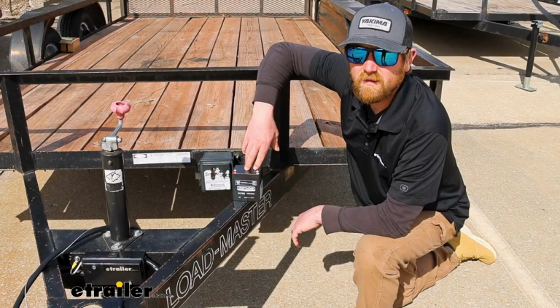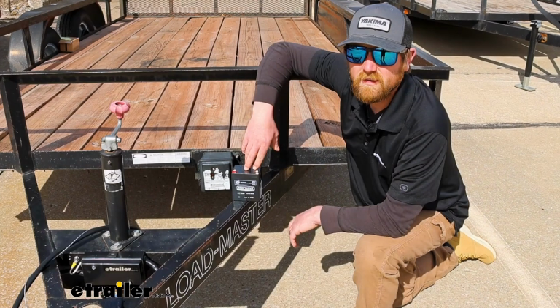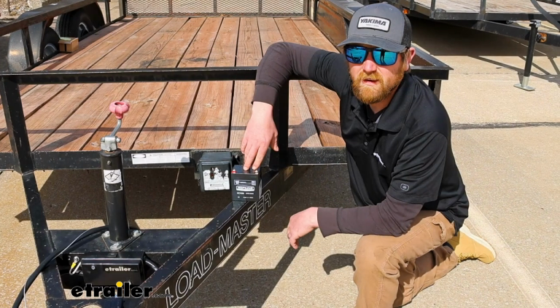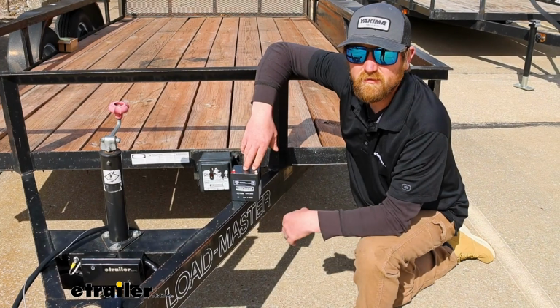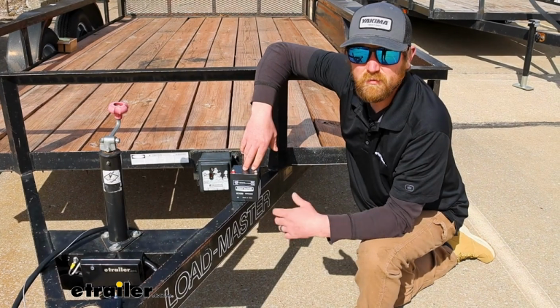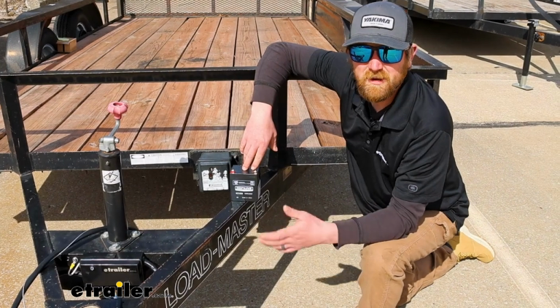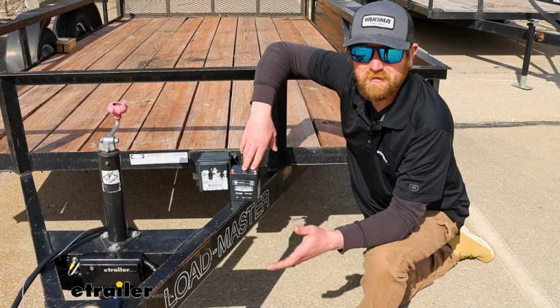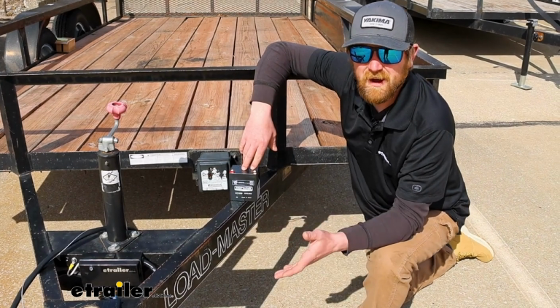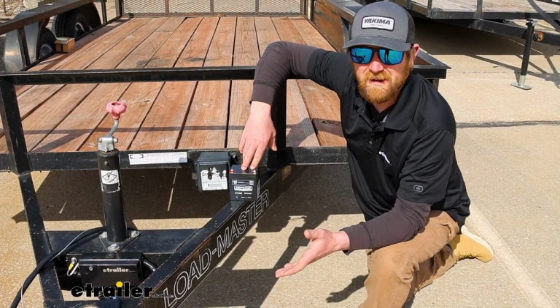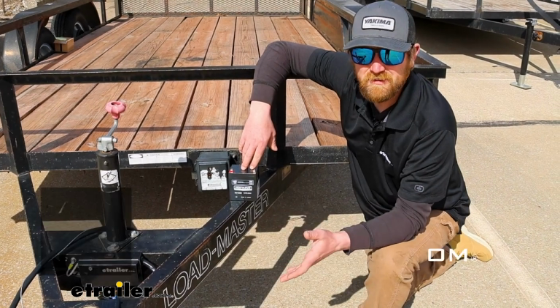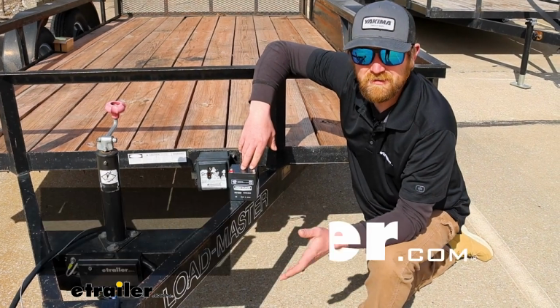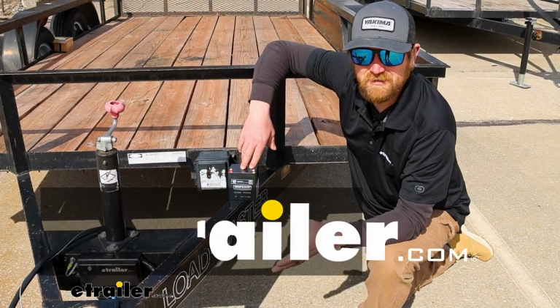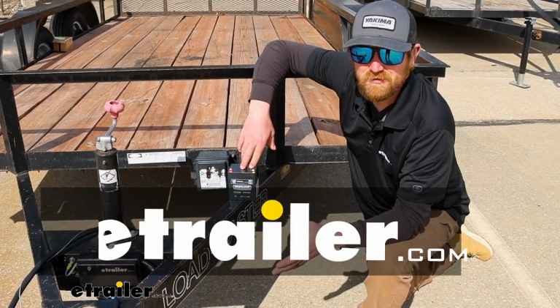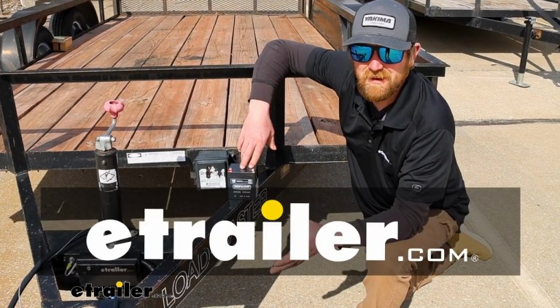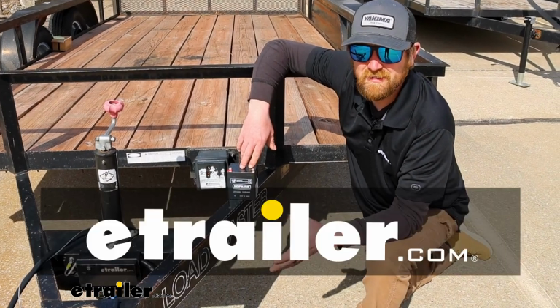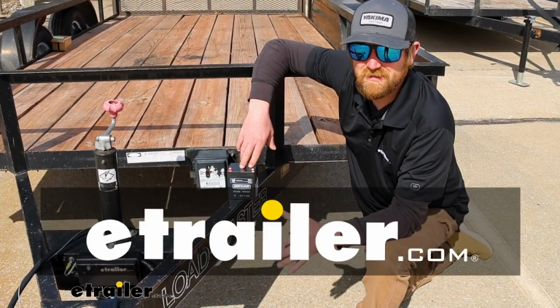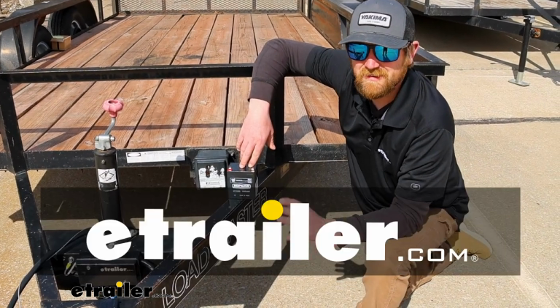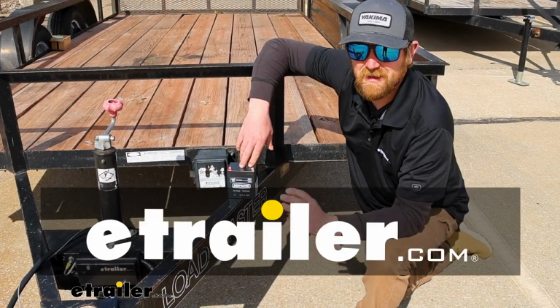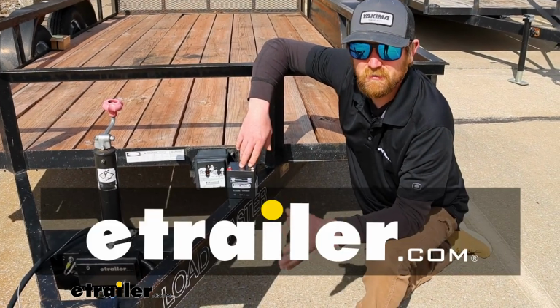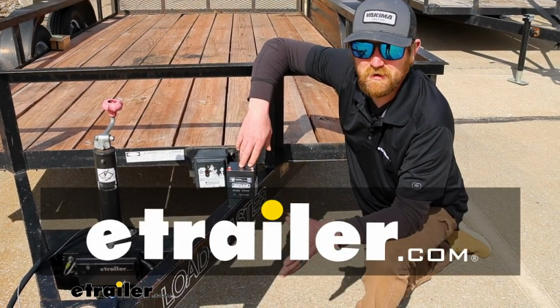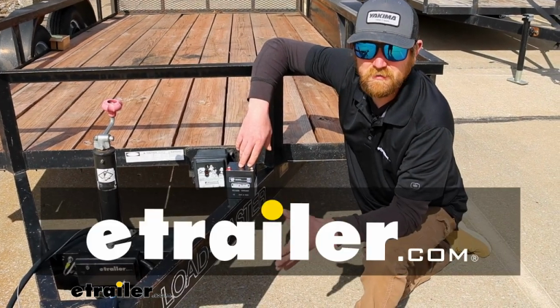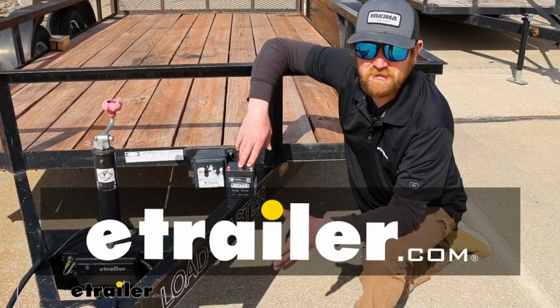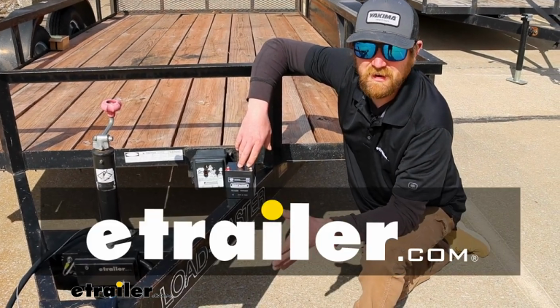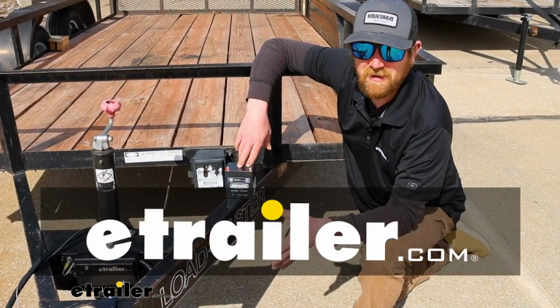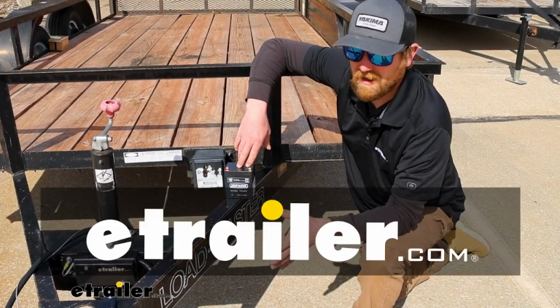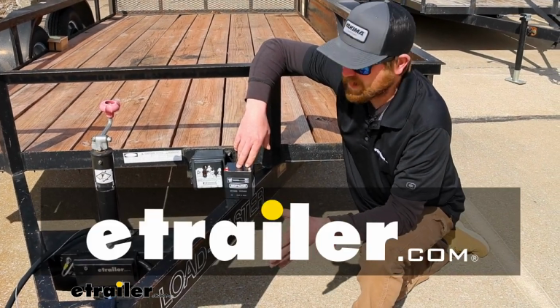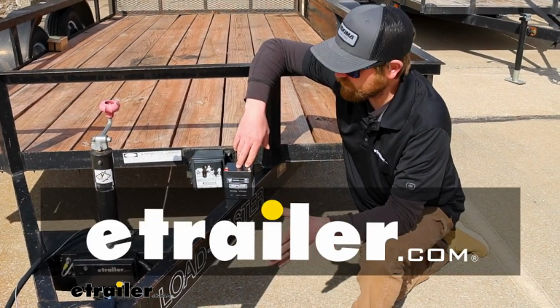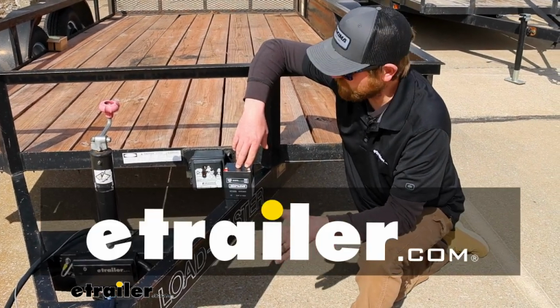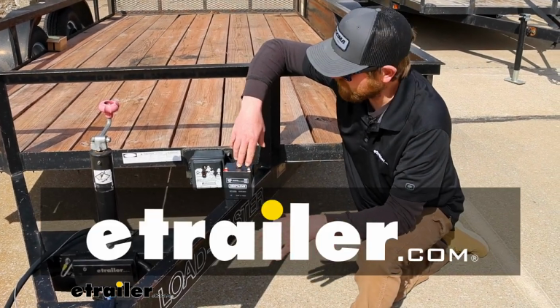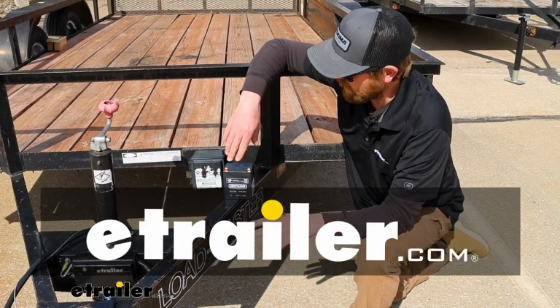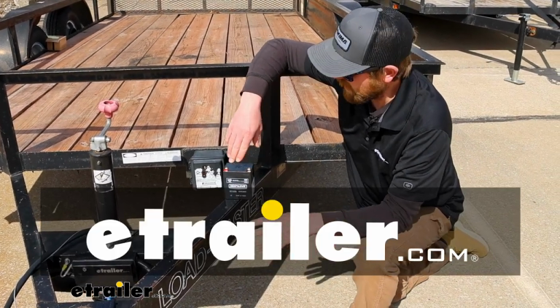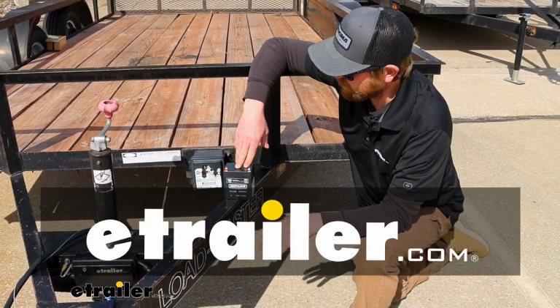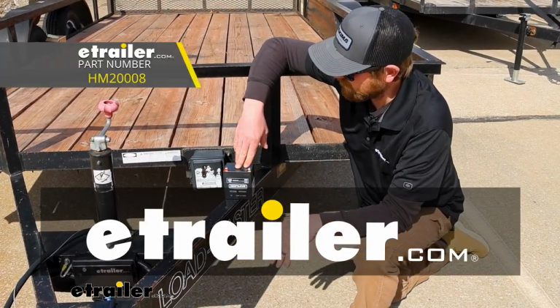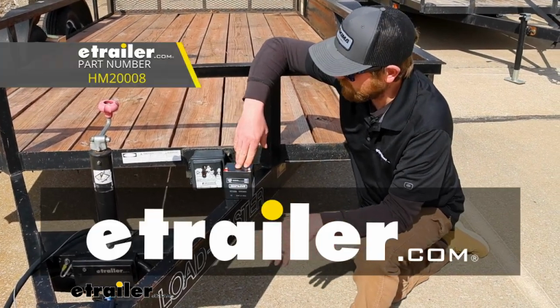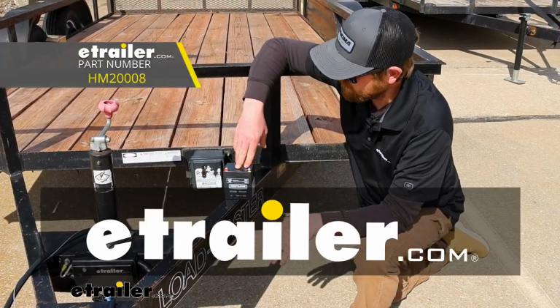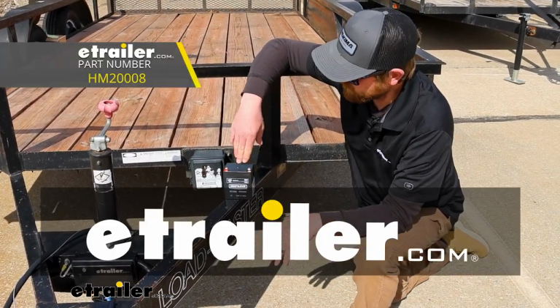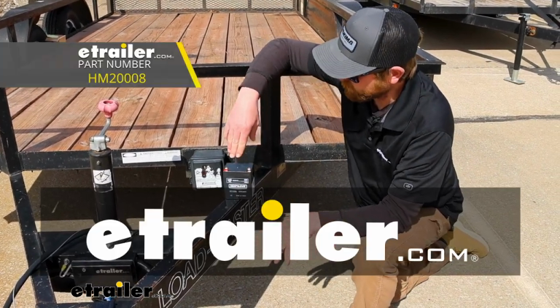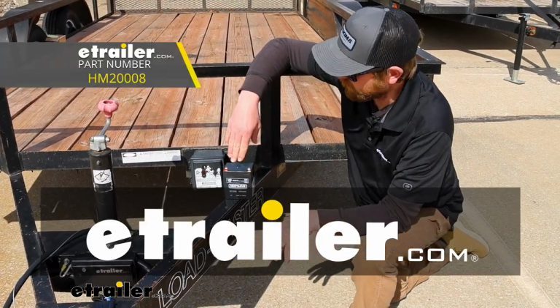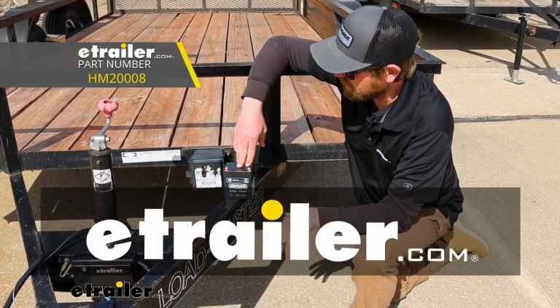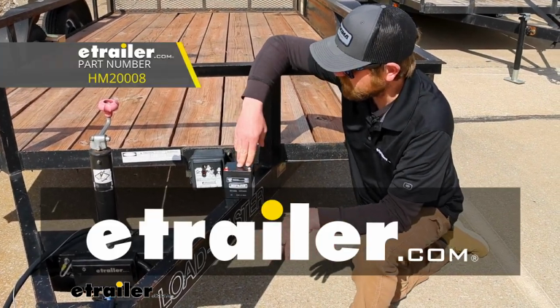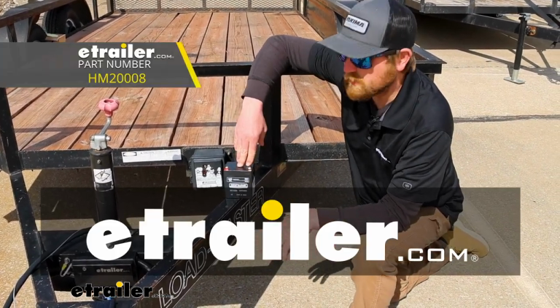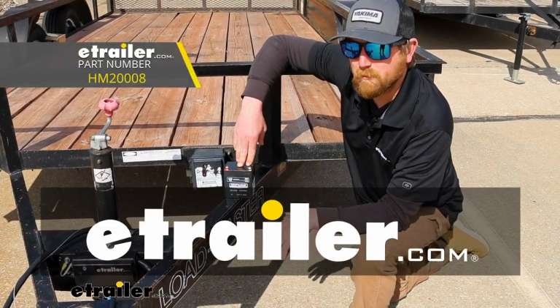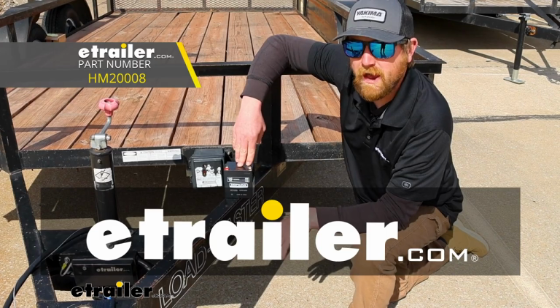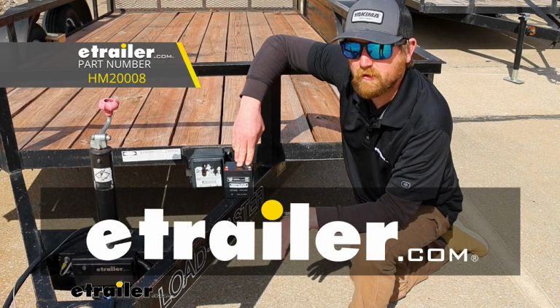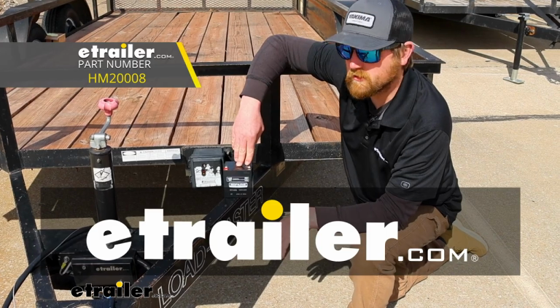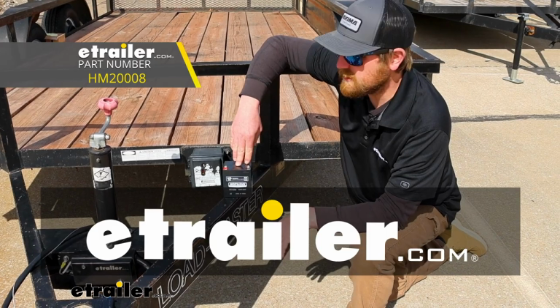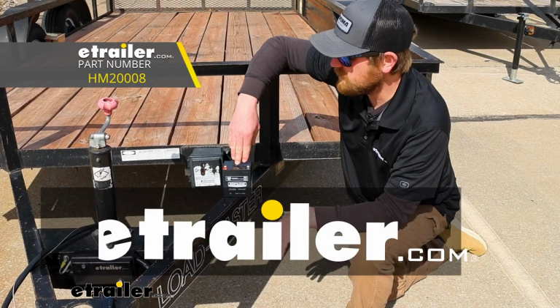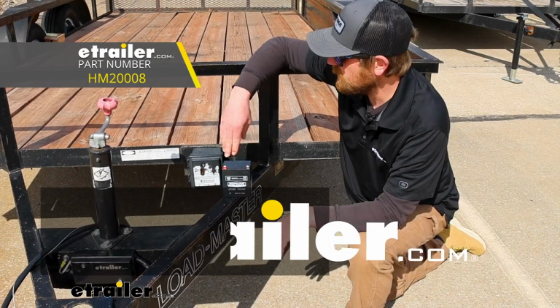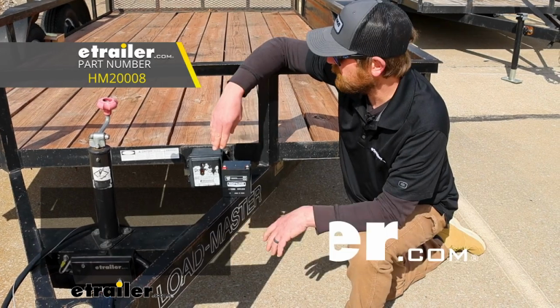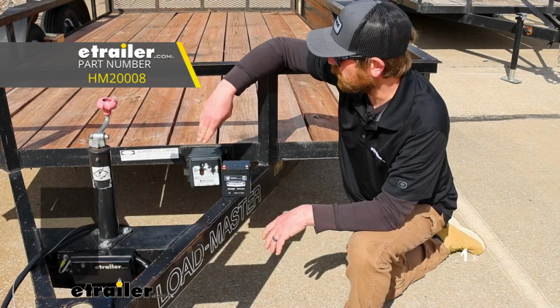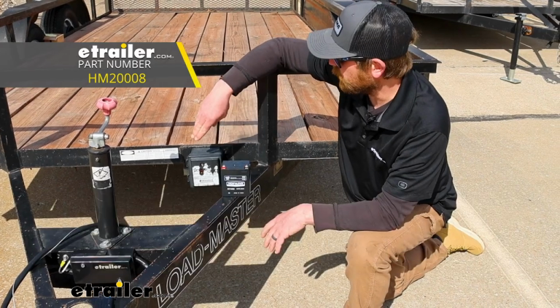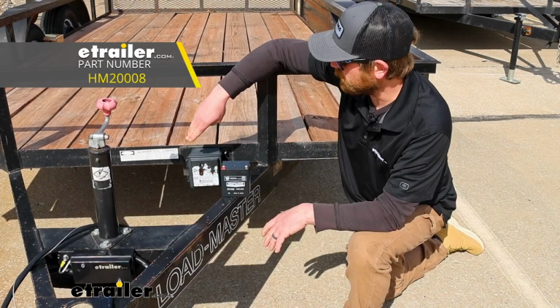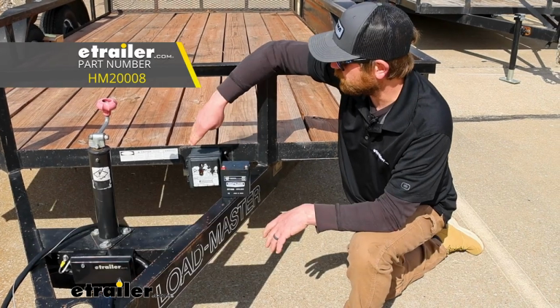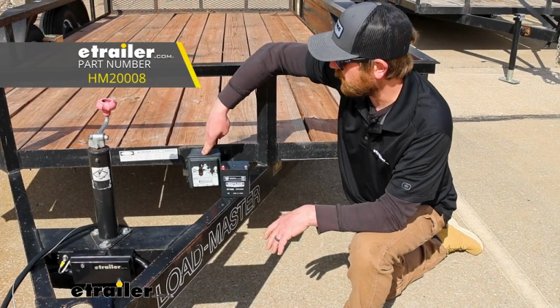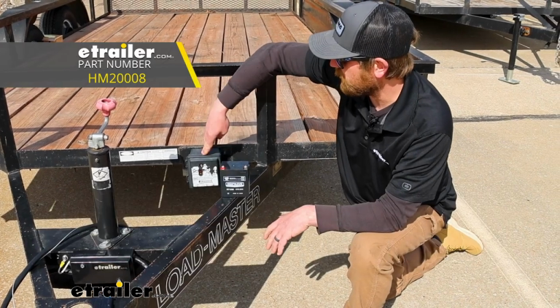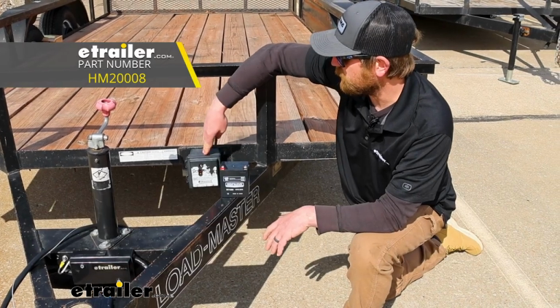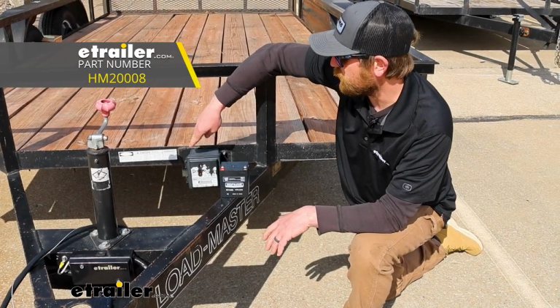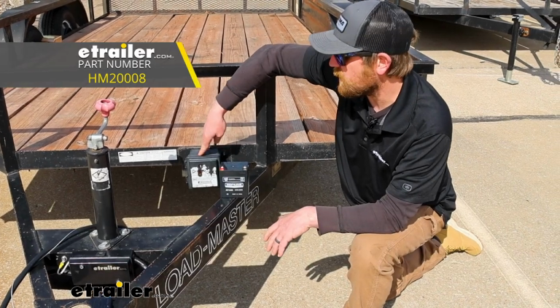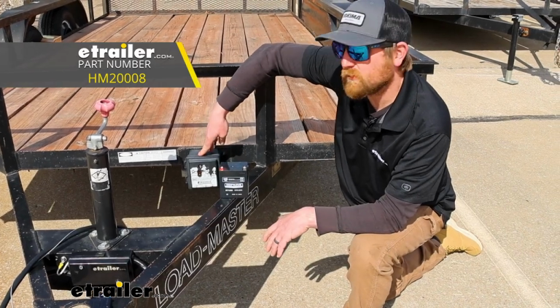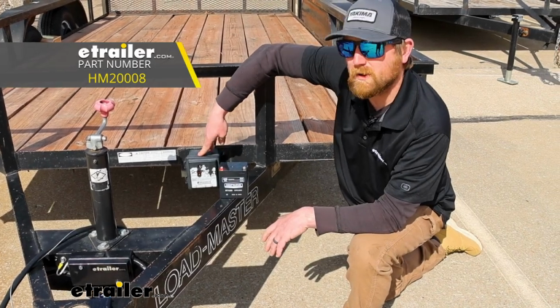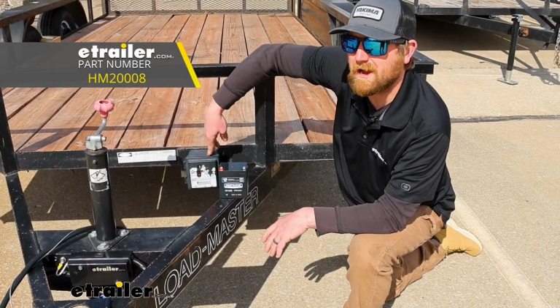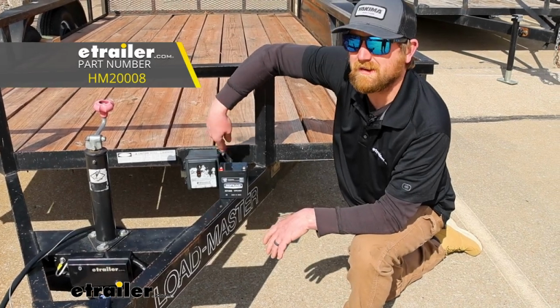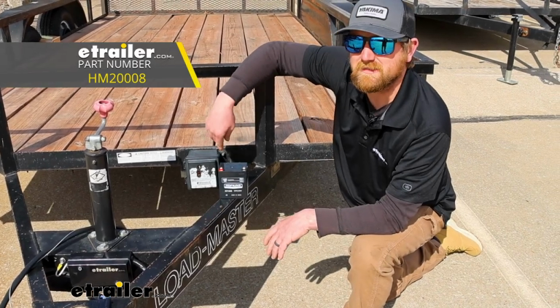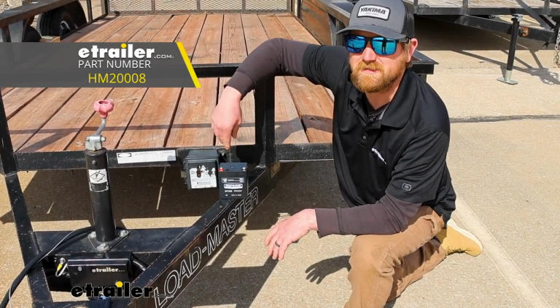Hey everybody, Ryan here at eTrailer. Today we're going to be checking out the Hopkins replacement battery for trailer breakaway boxes.